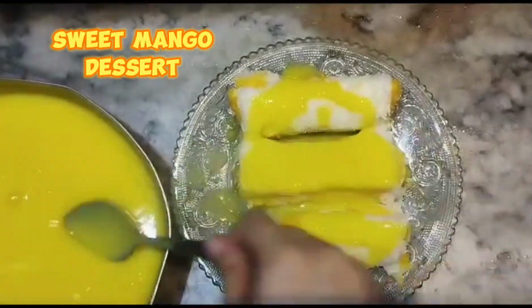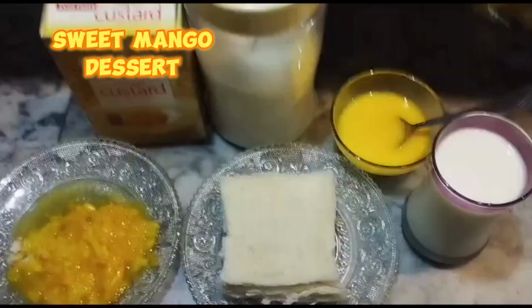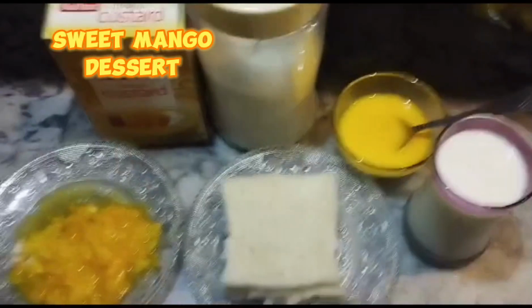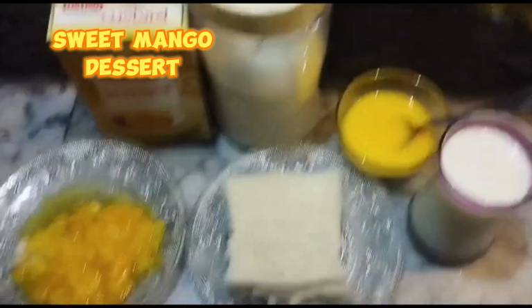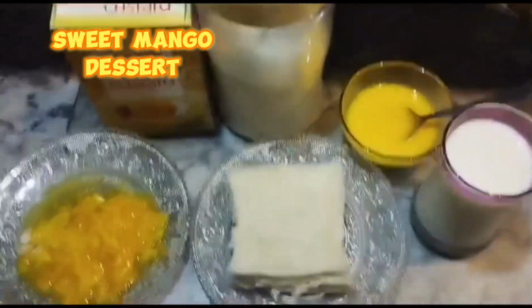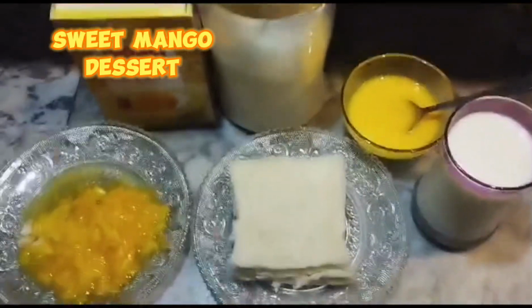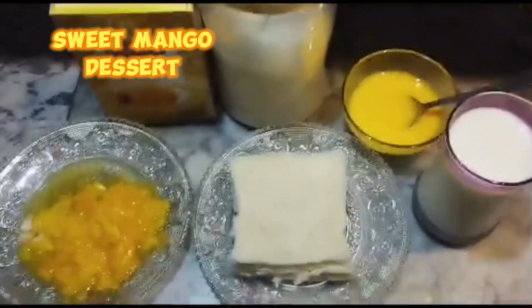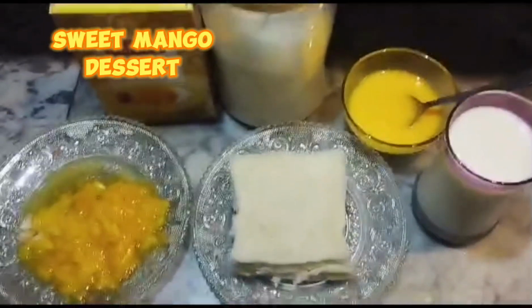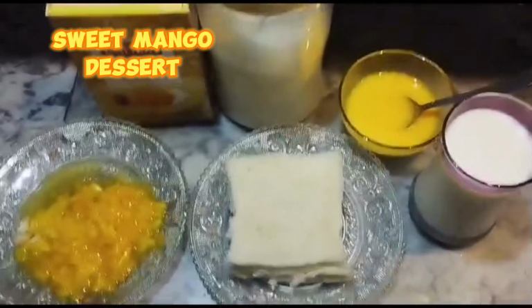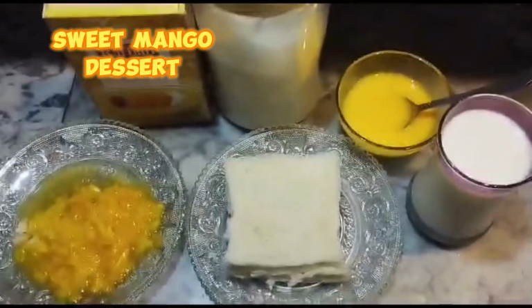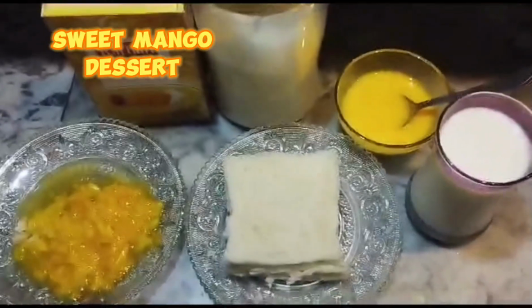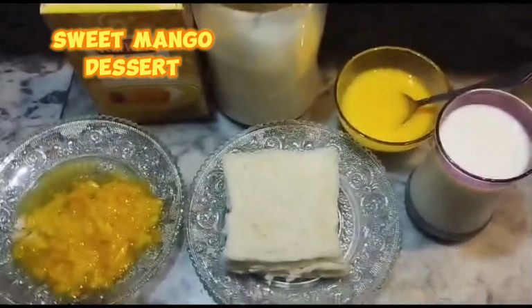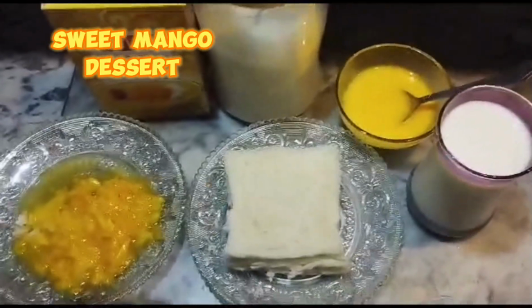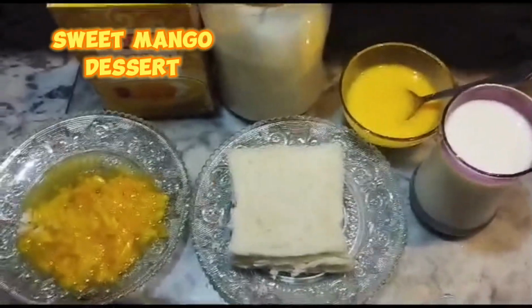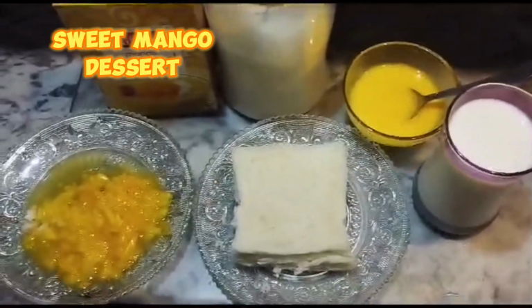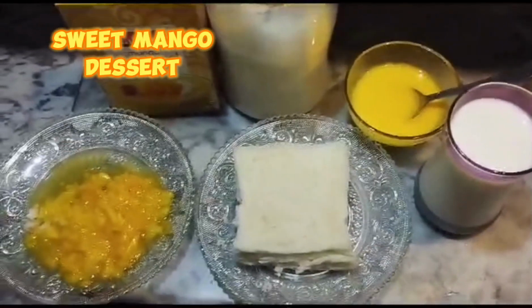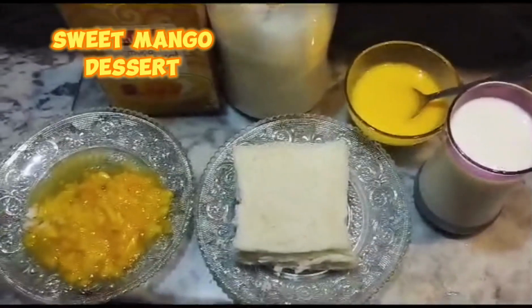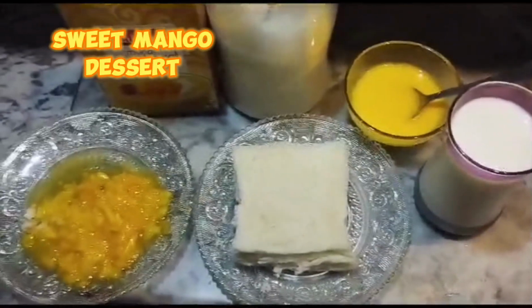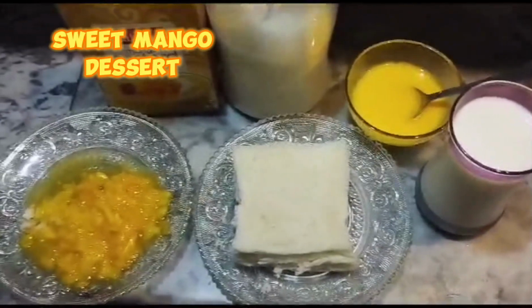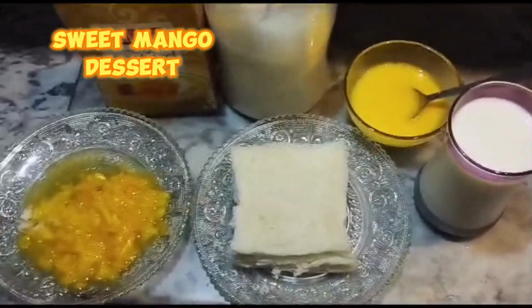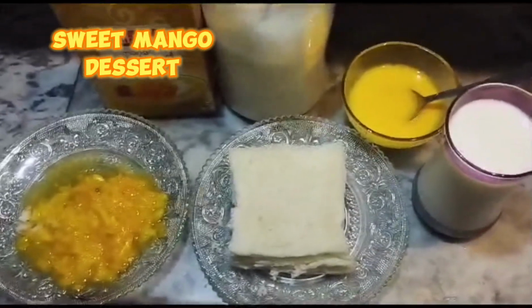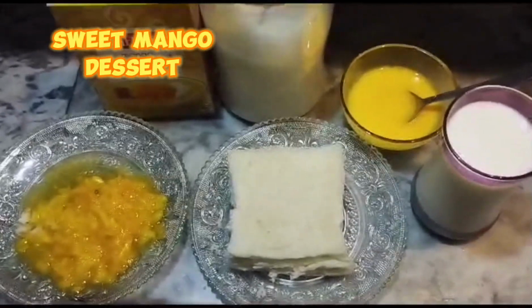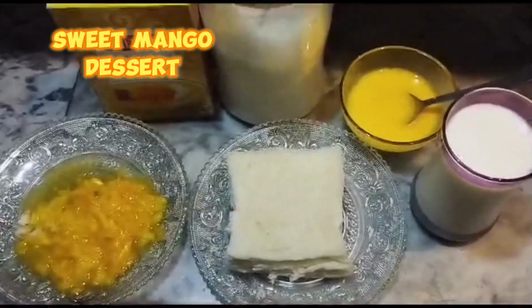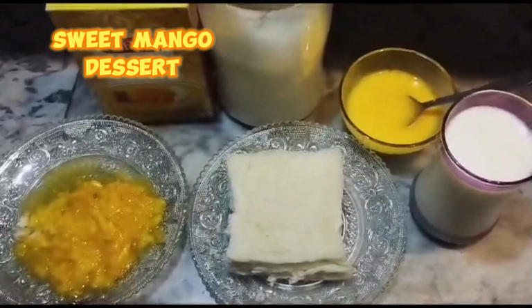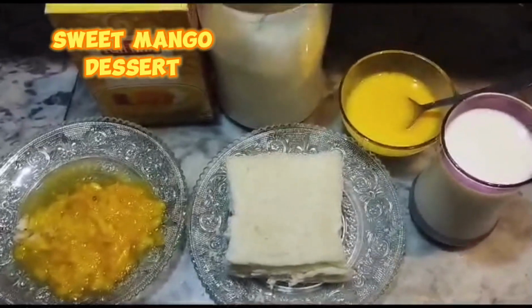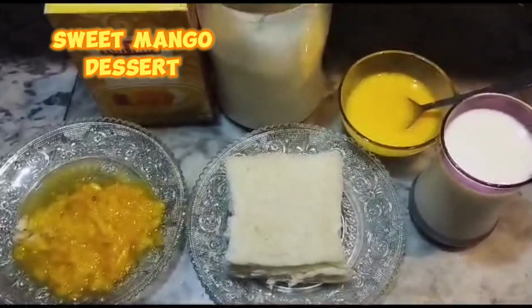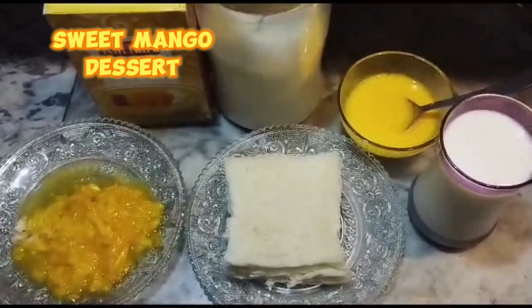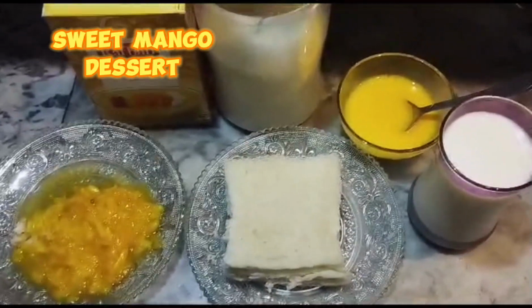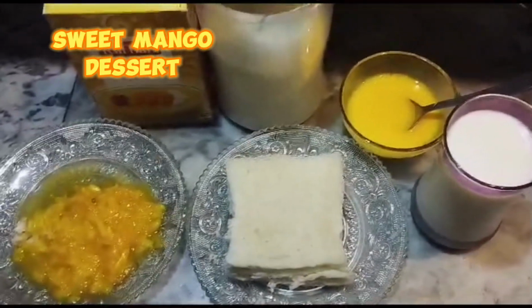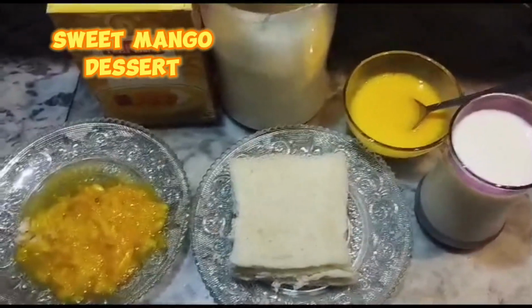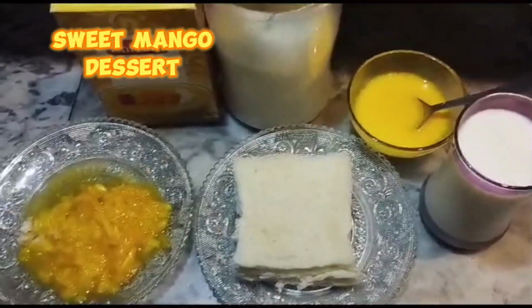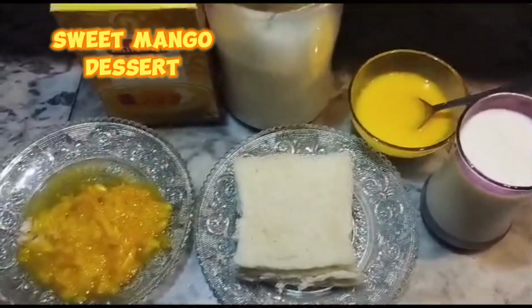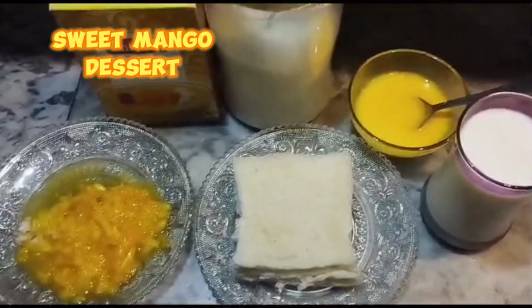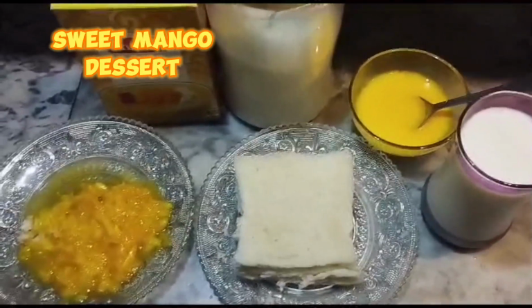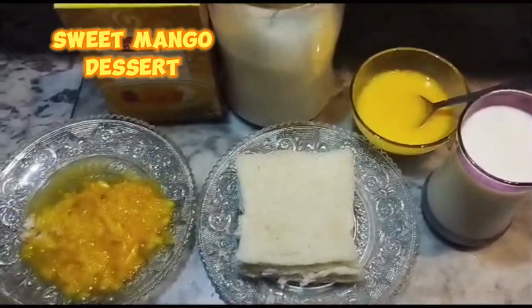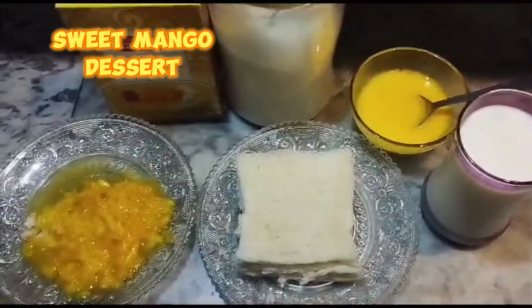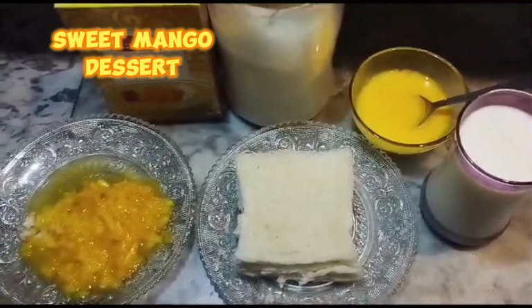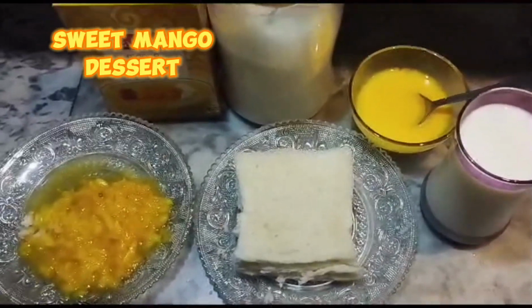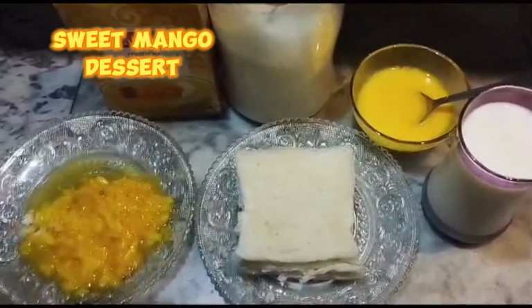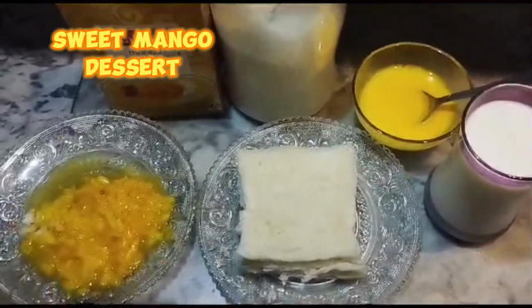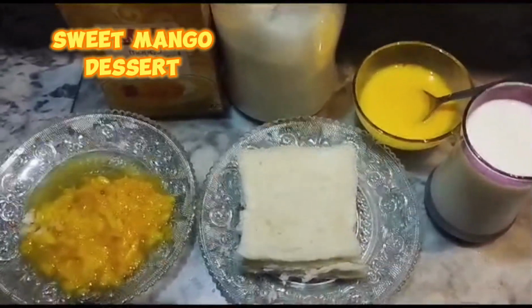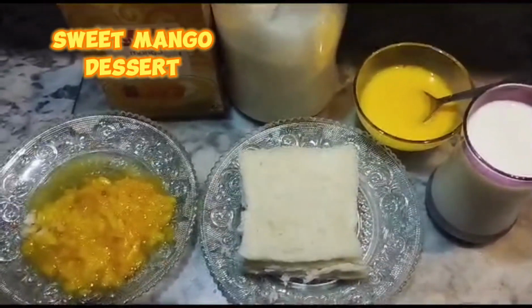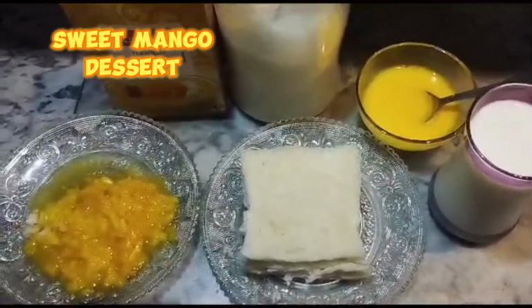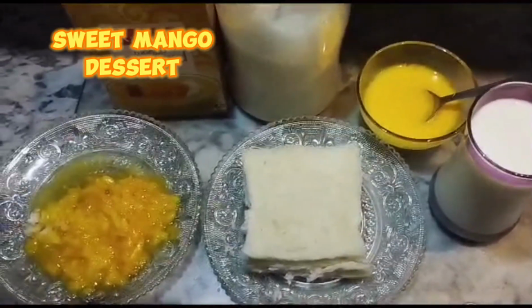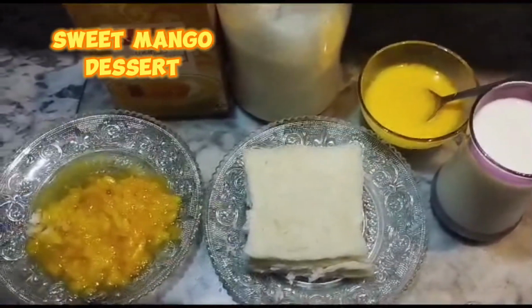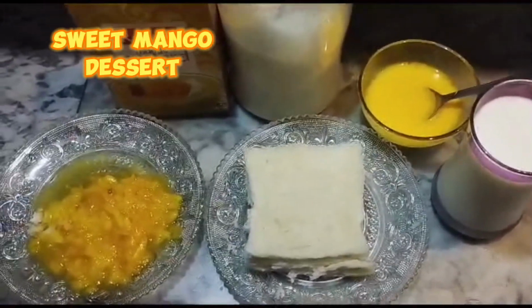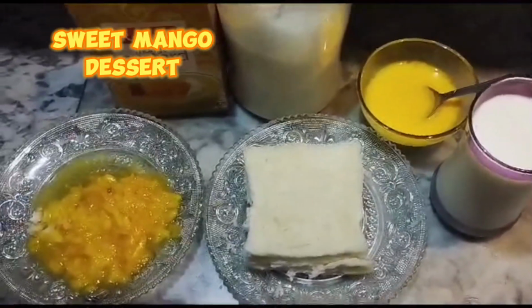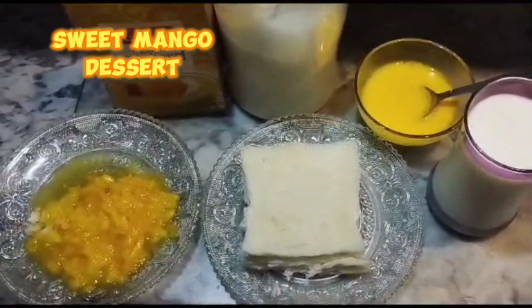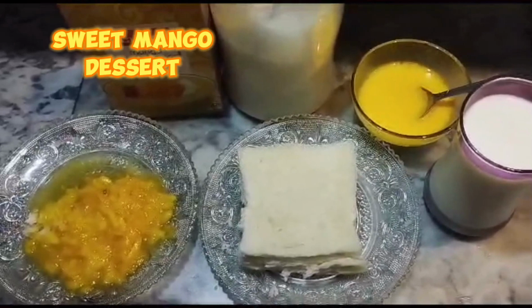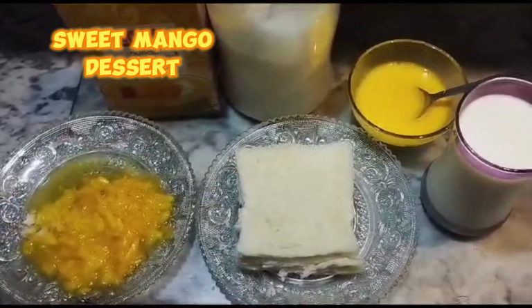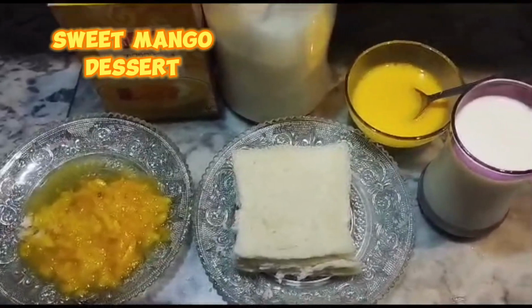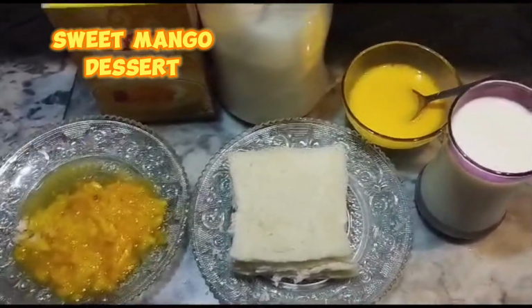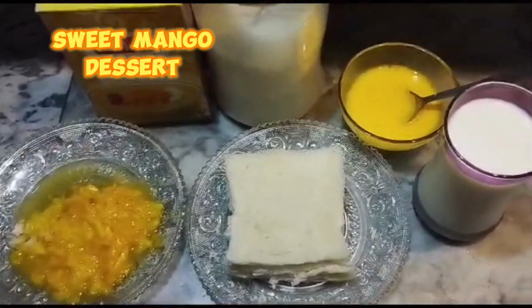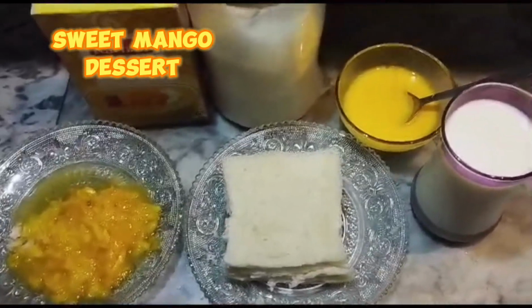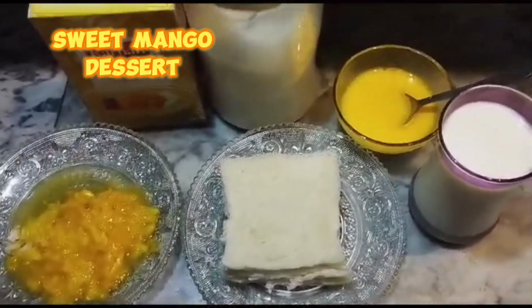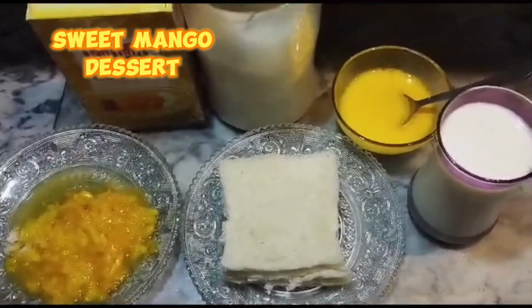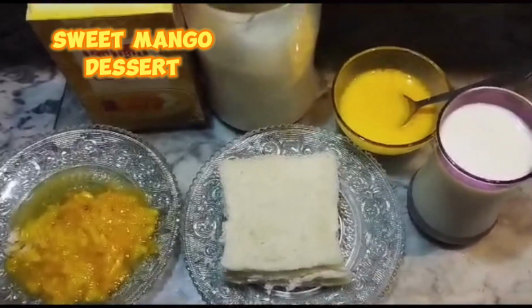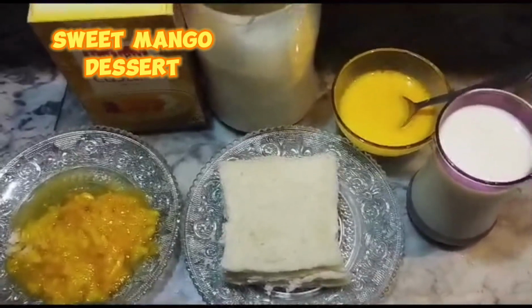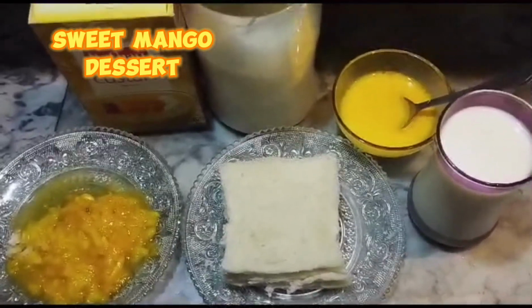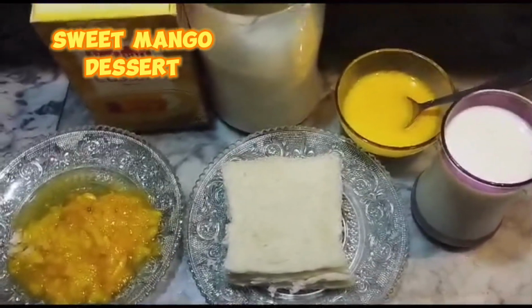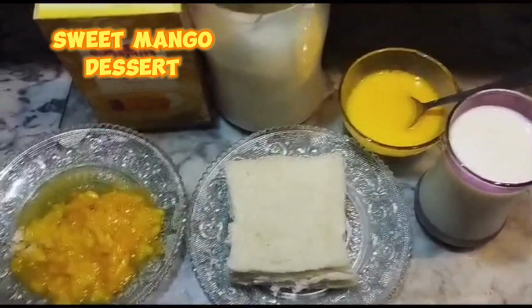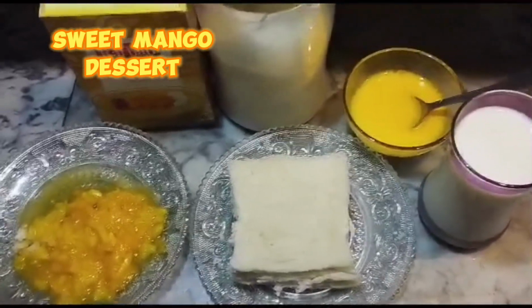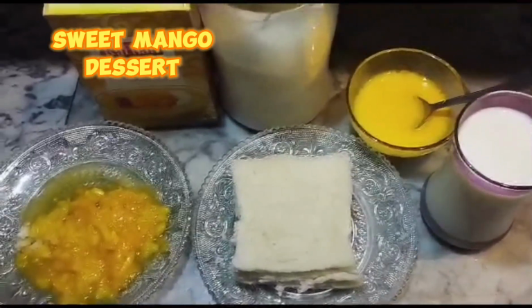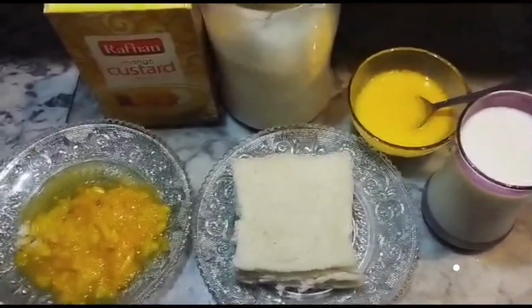Hello friends, welcome to my YouTube channel. You will be happy today — I will make sweet mango dessert.